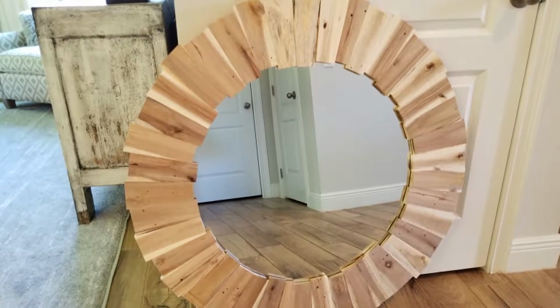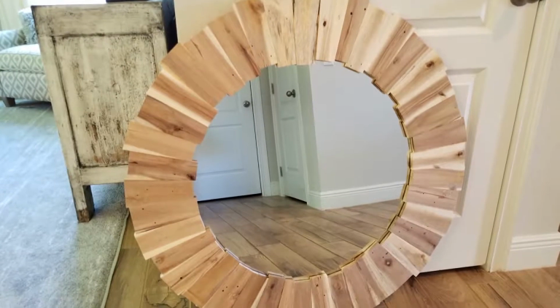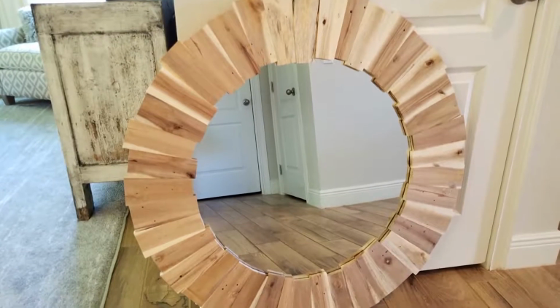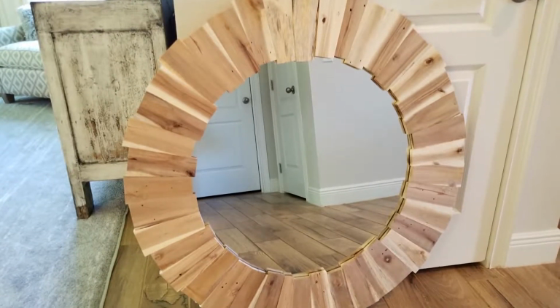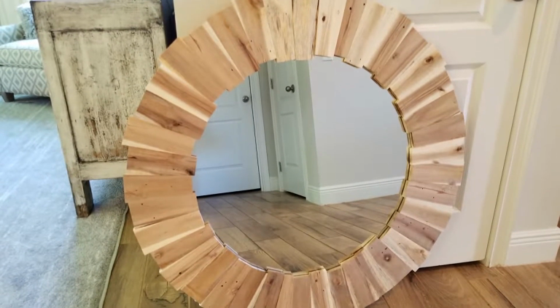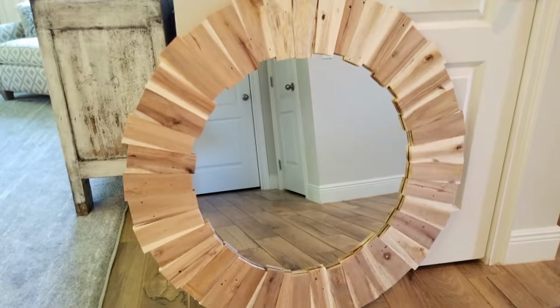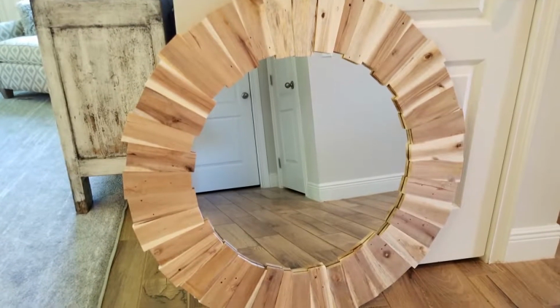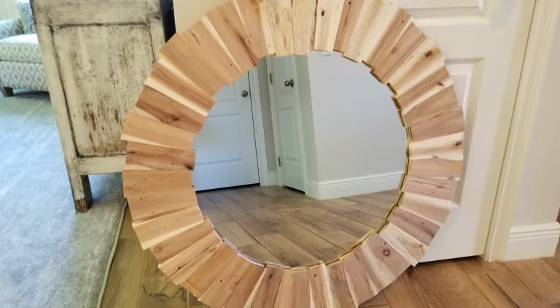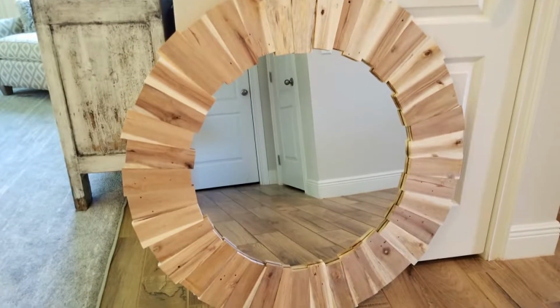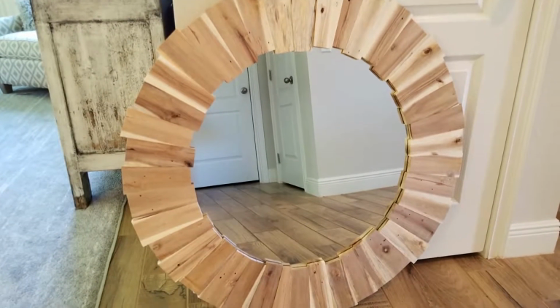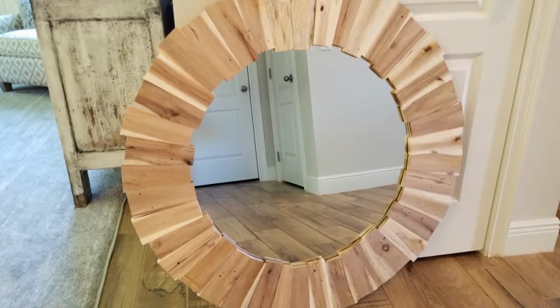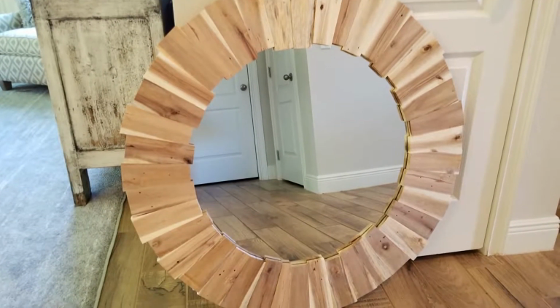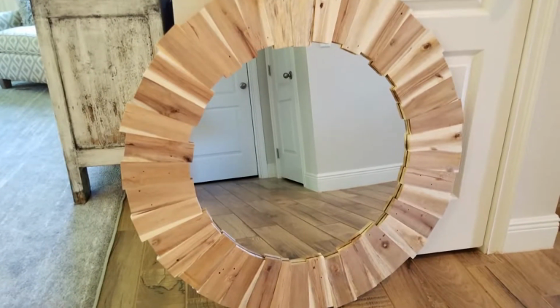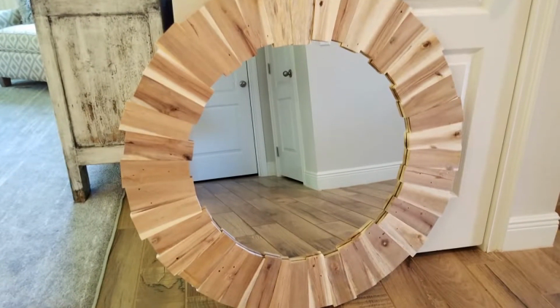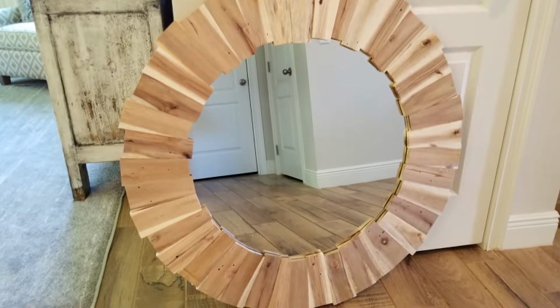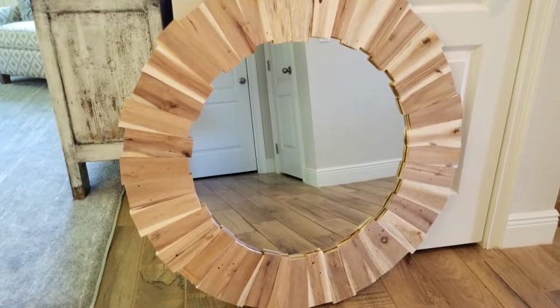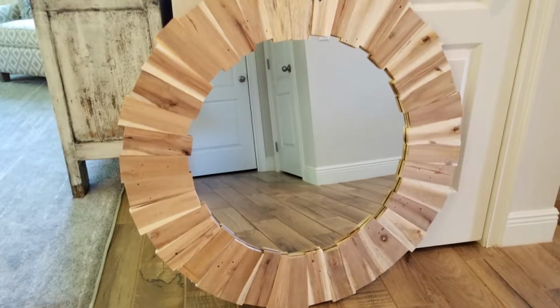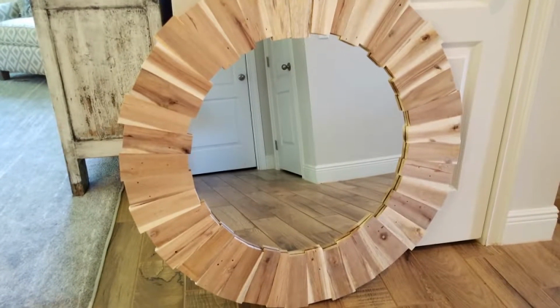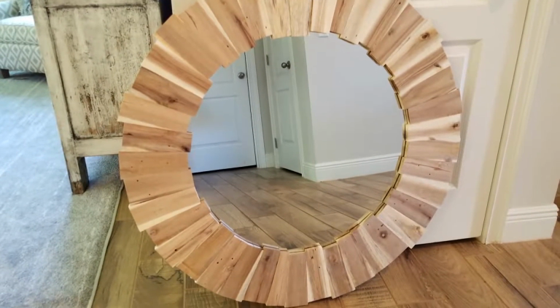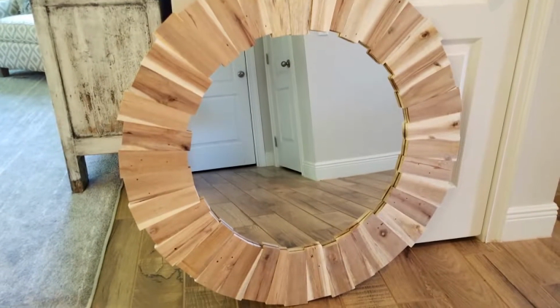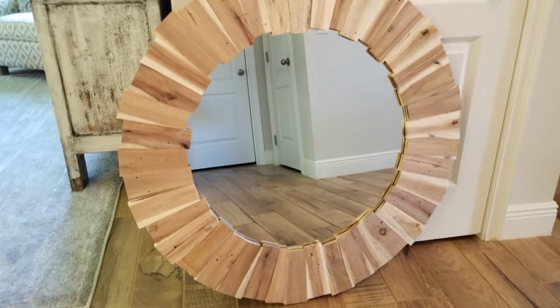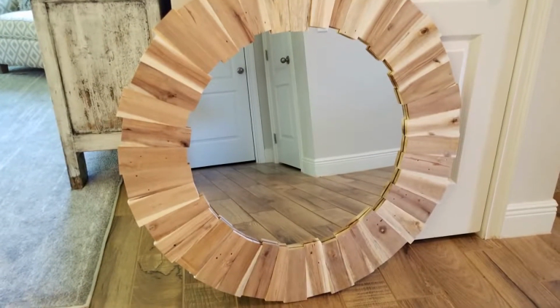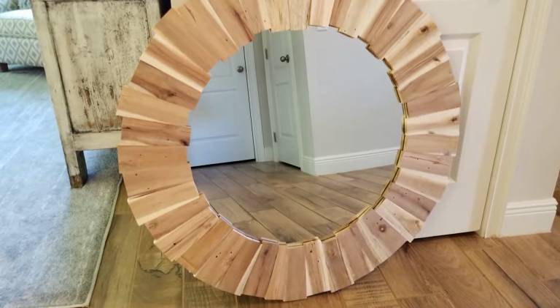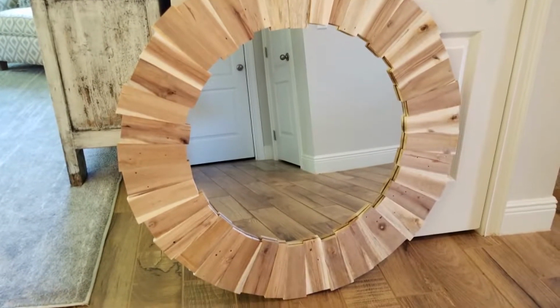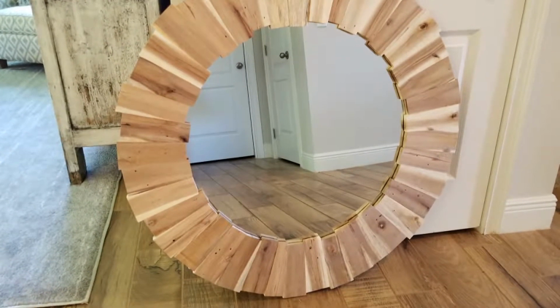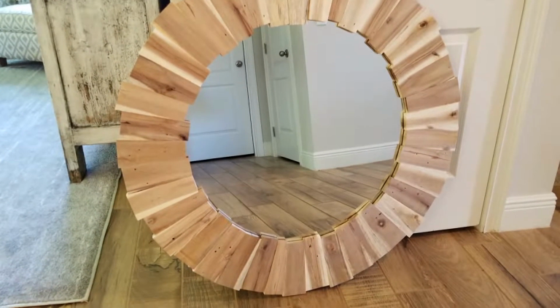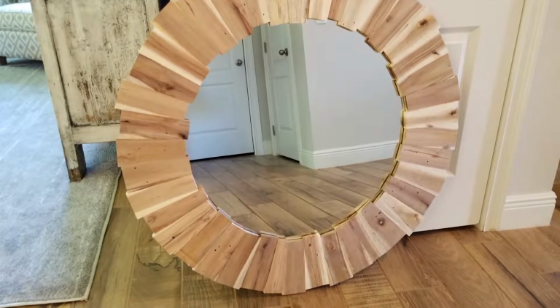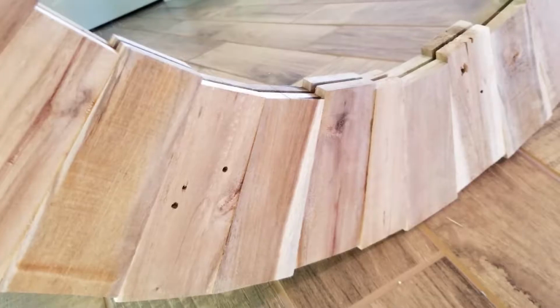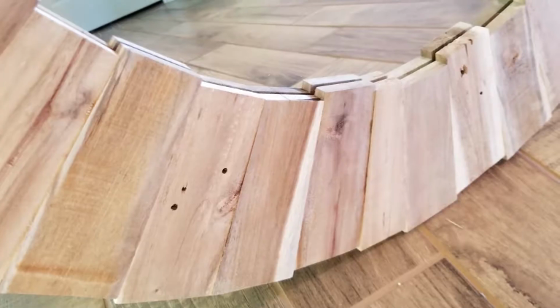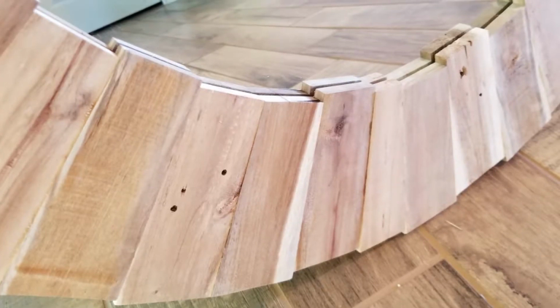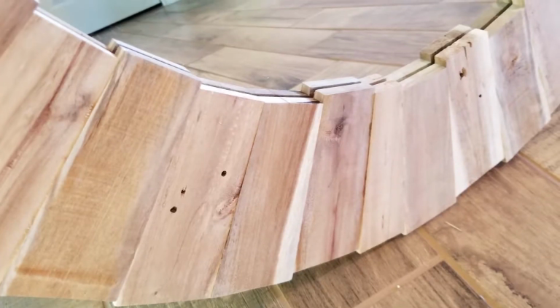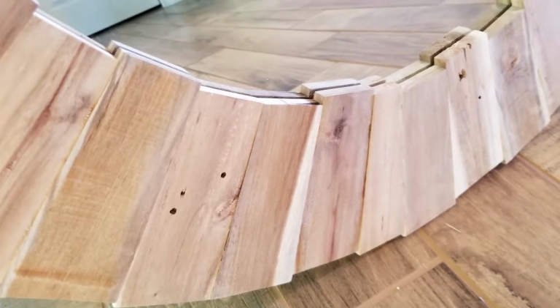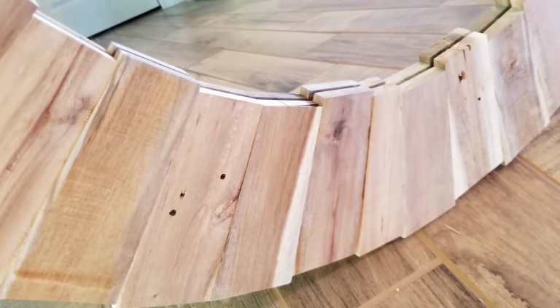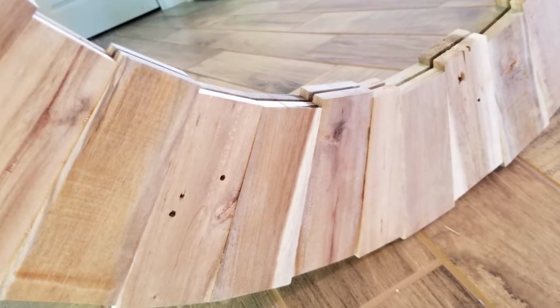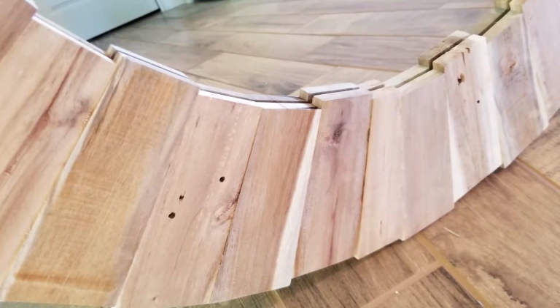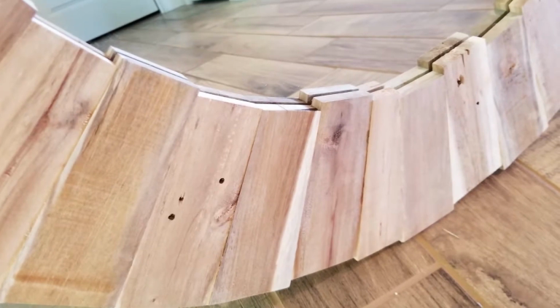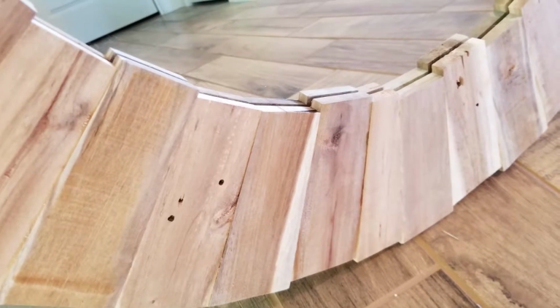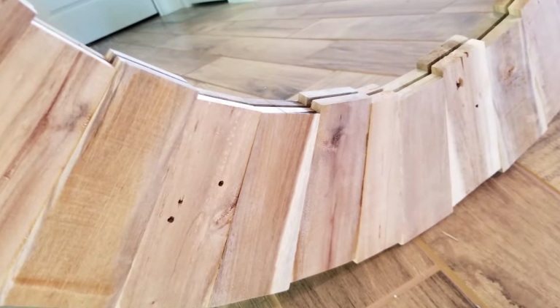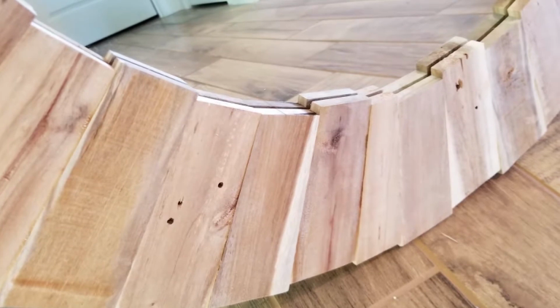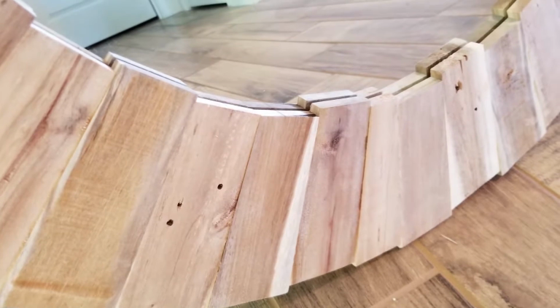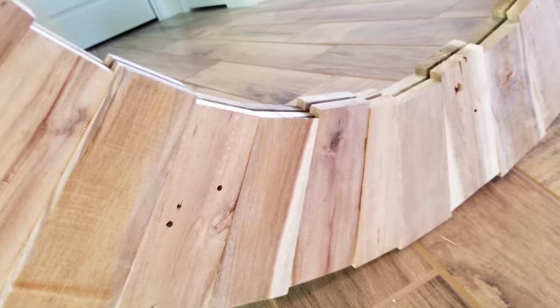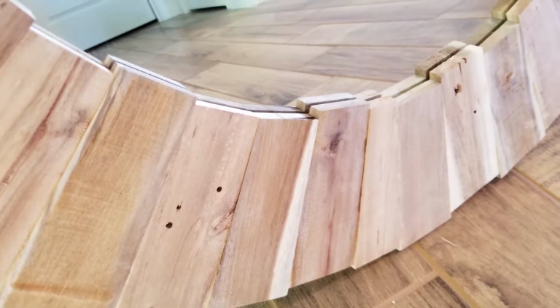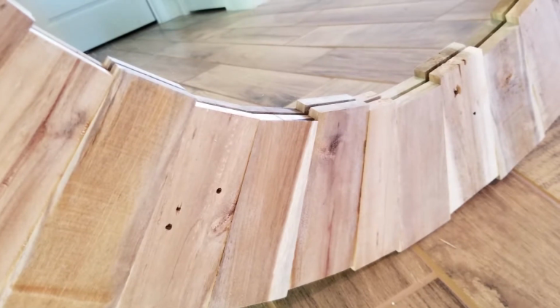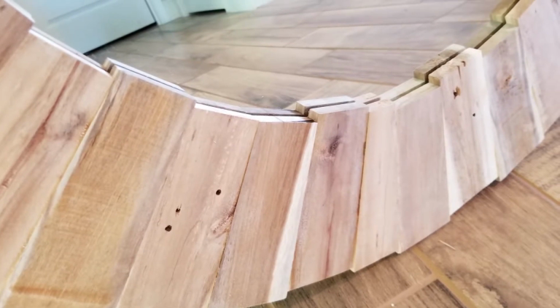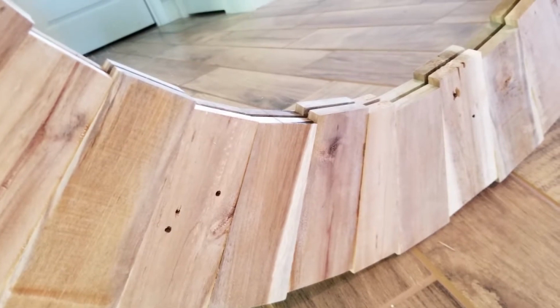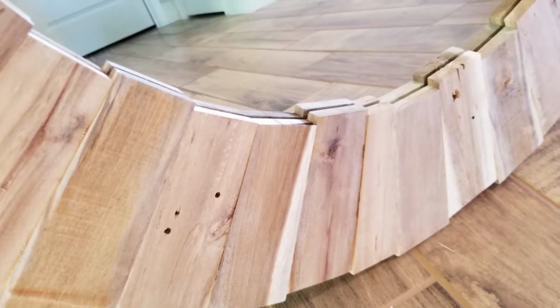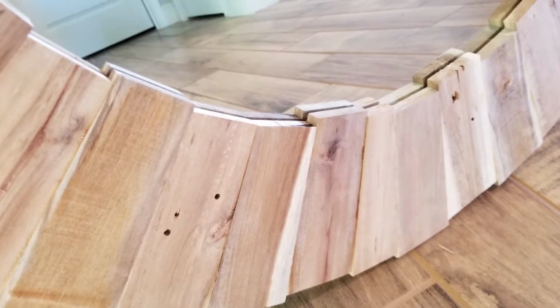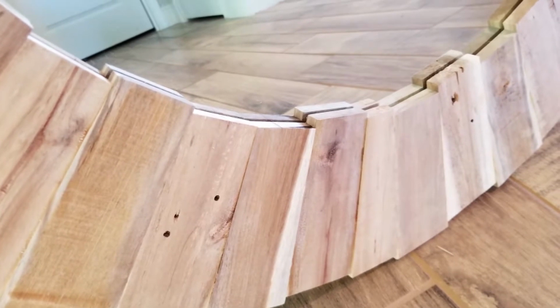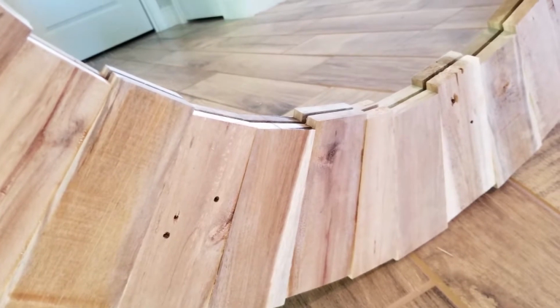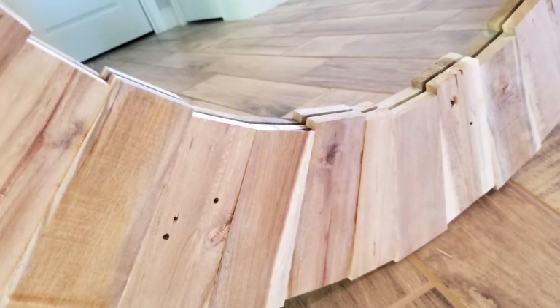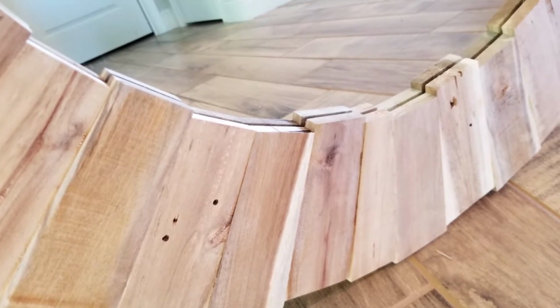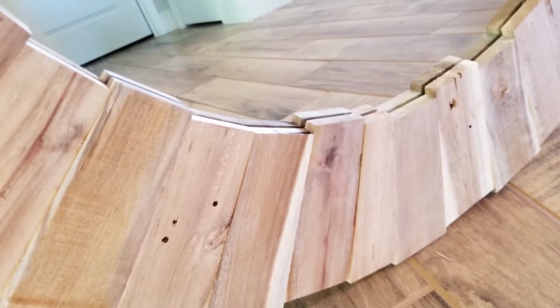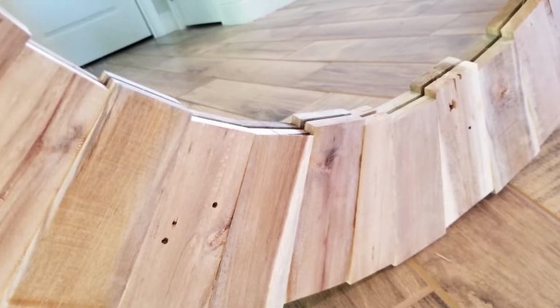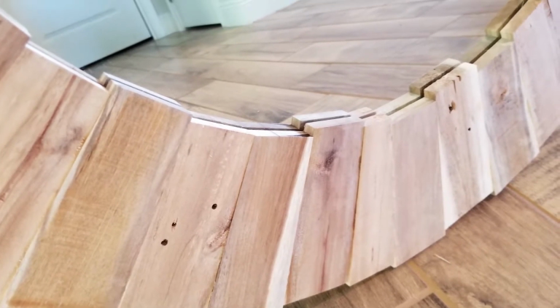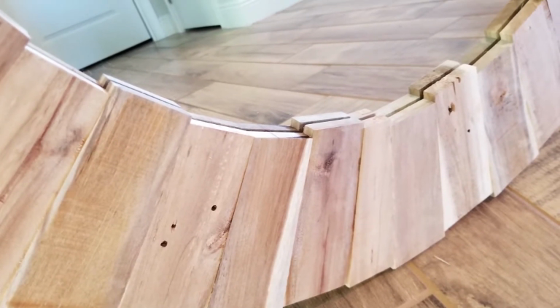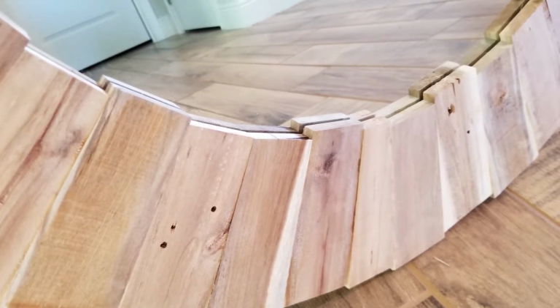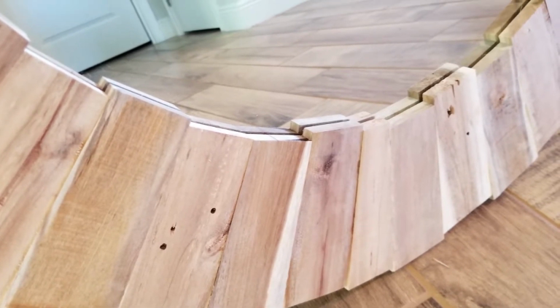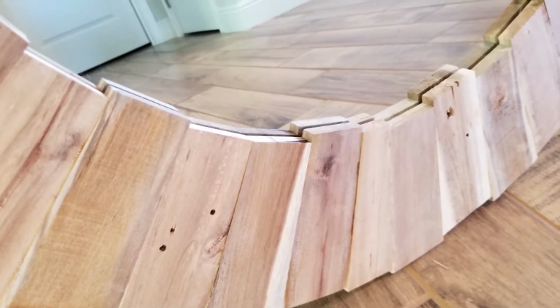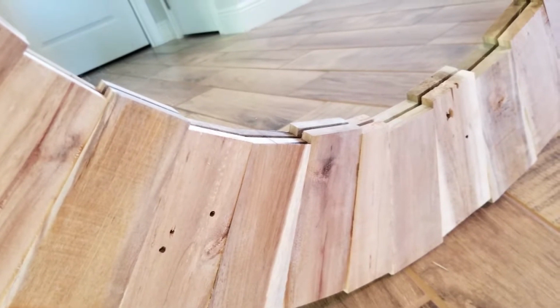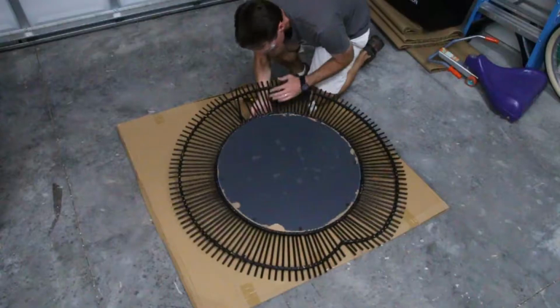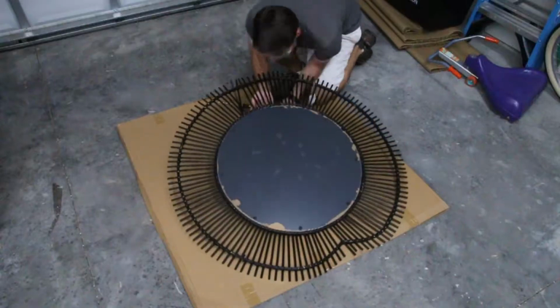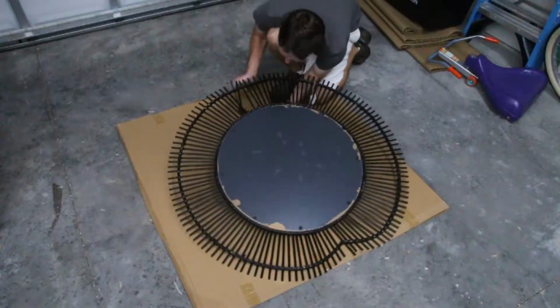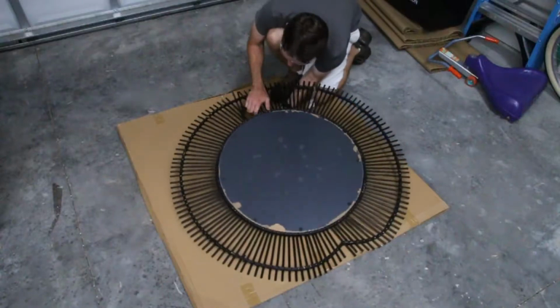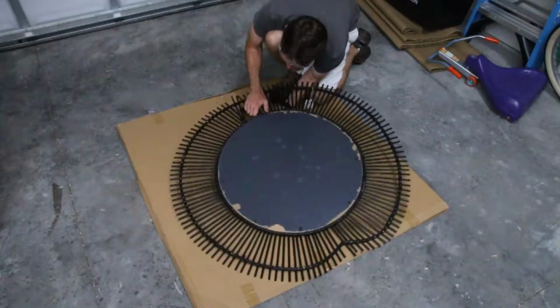Hey, I'm Sean, and I just made this rustic, reclaimed pallet wood upcycled mirror. Let me show you how I did it.